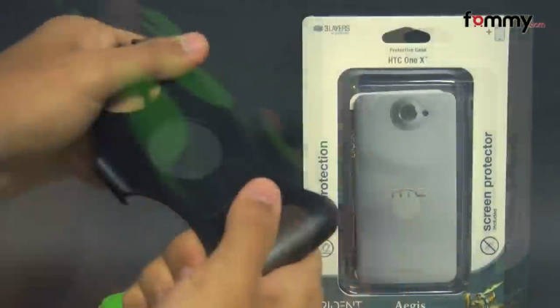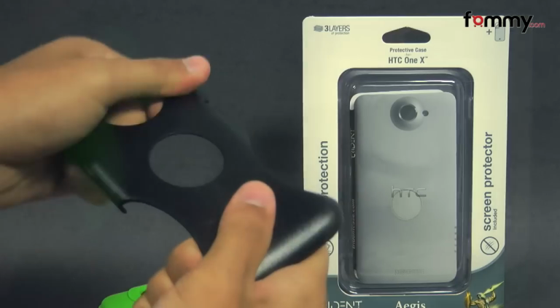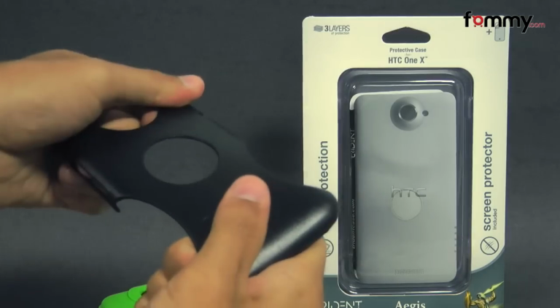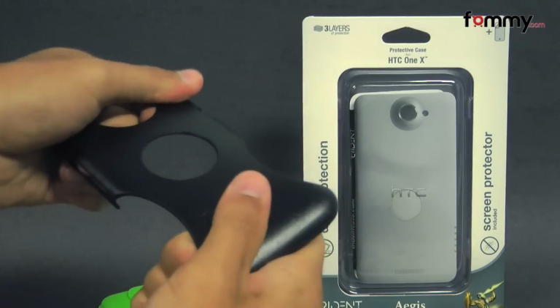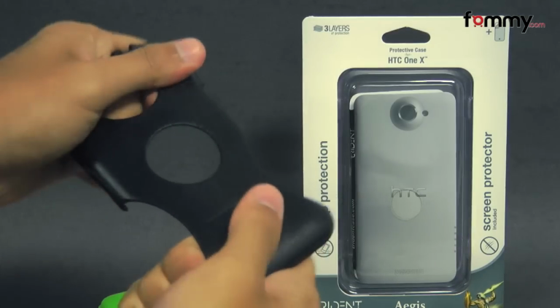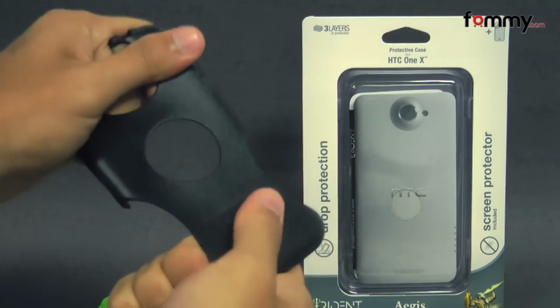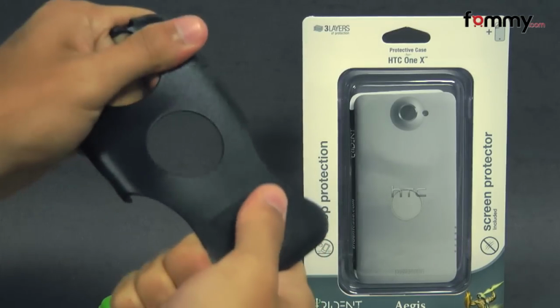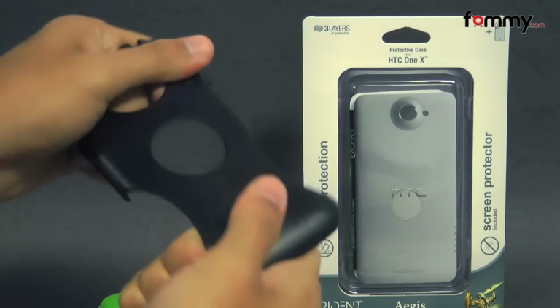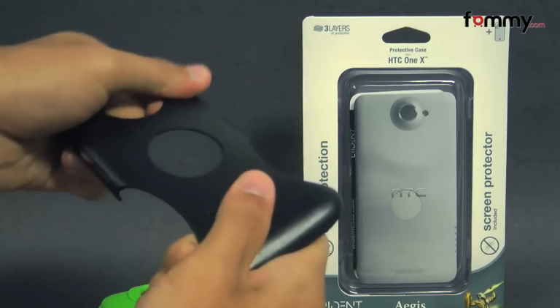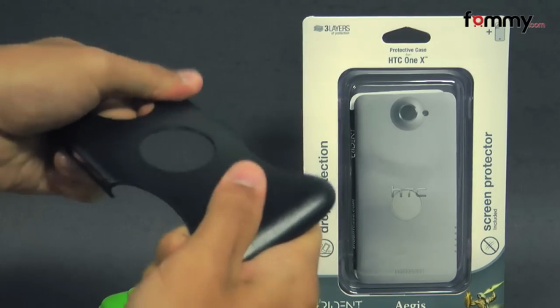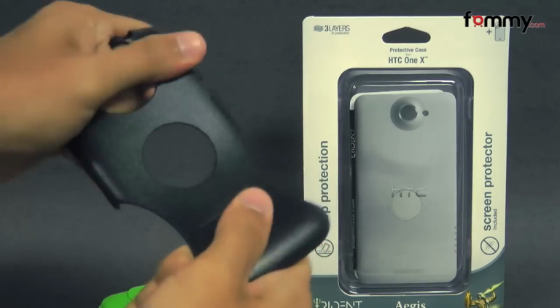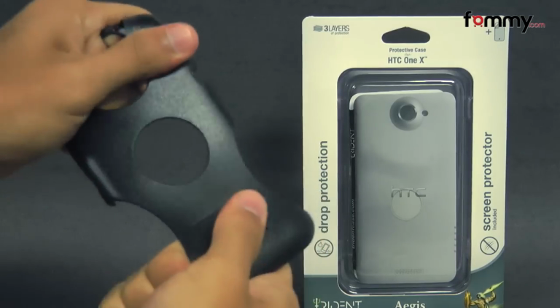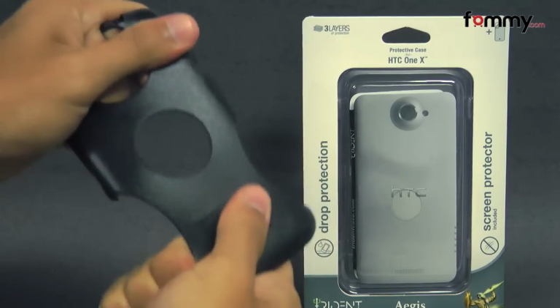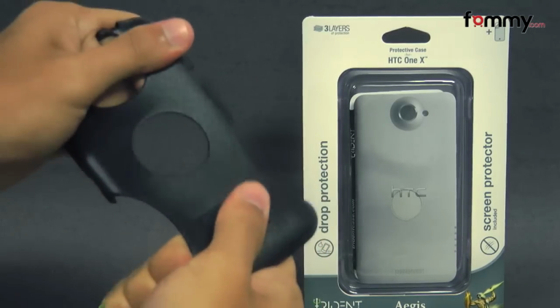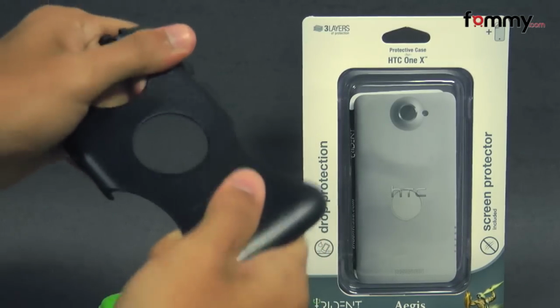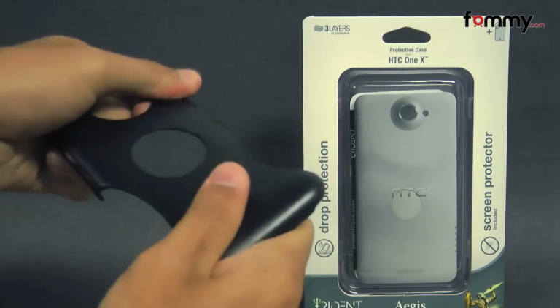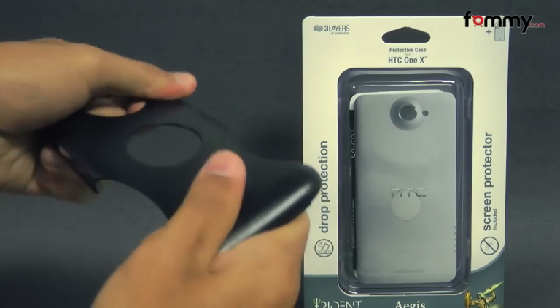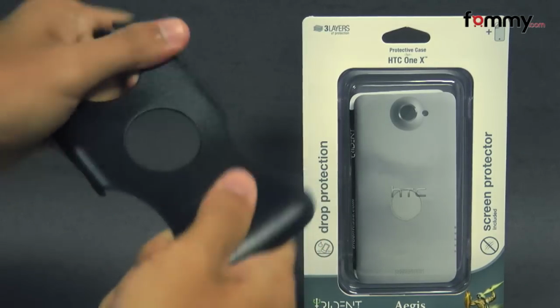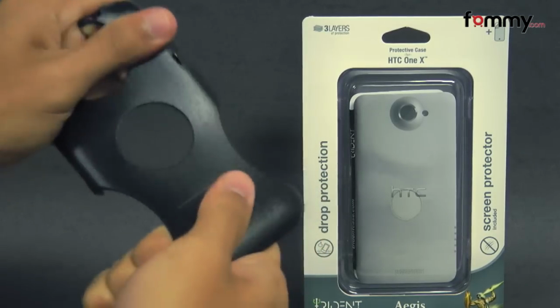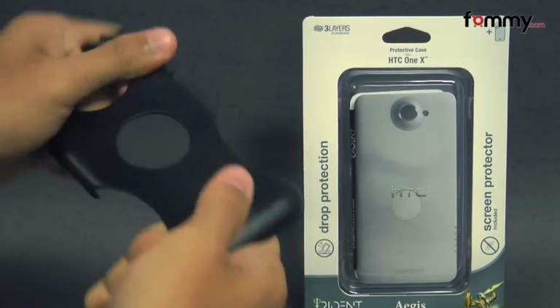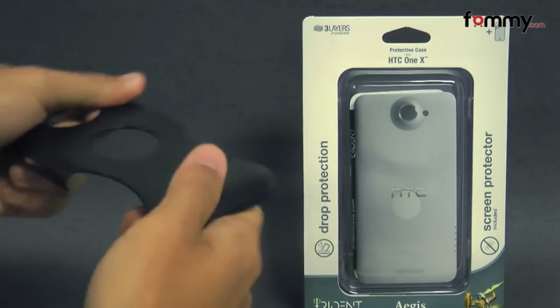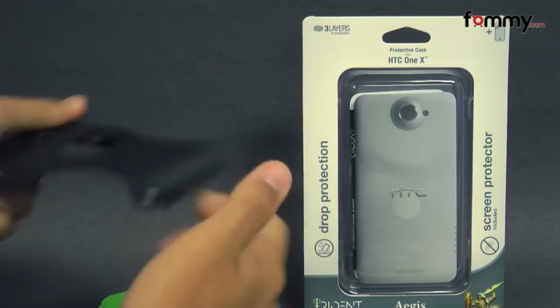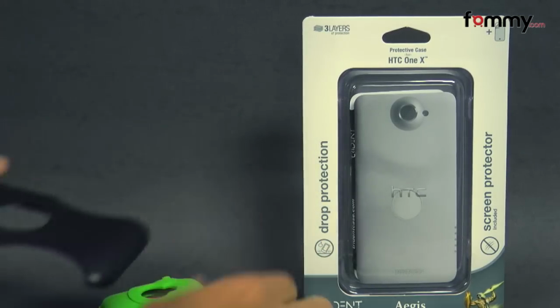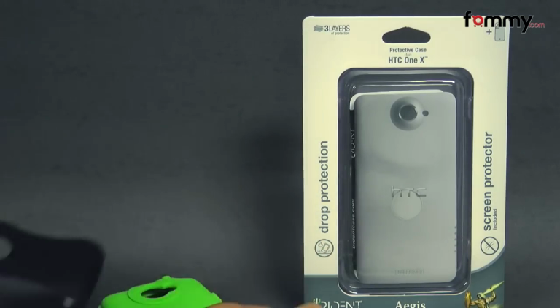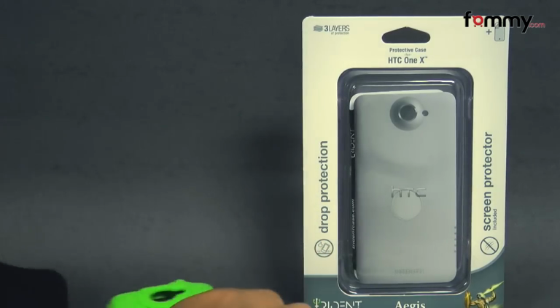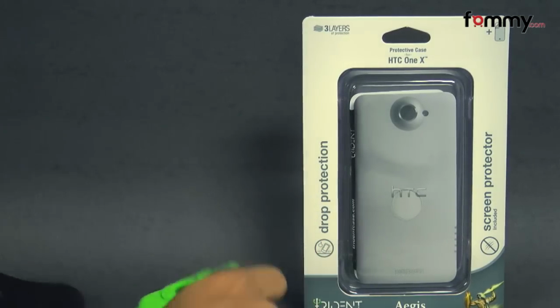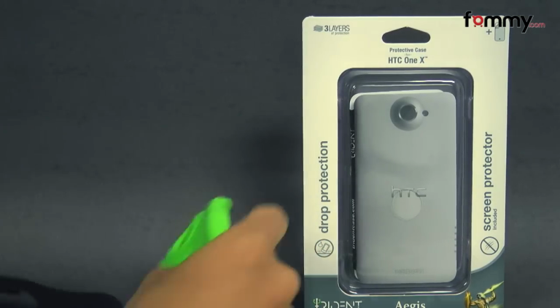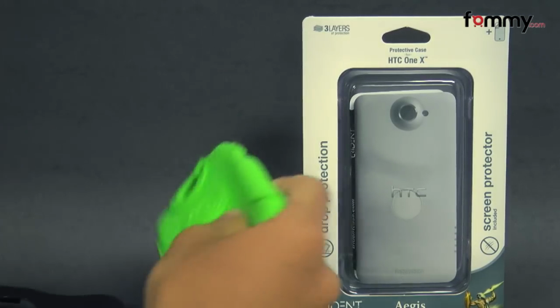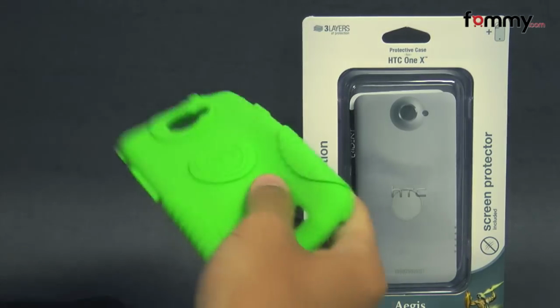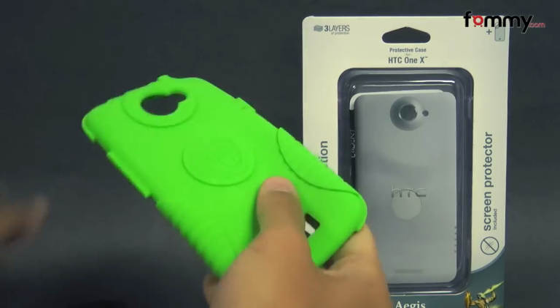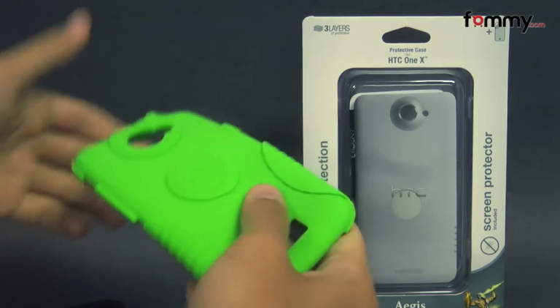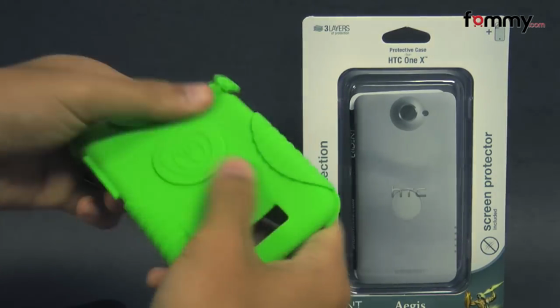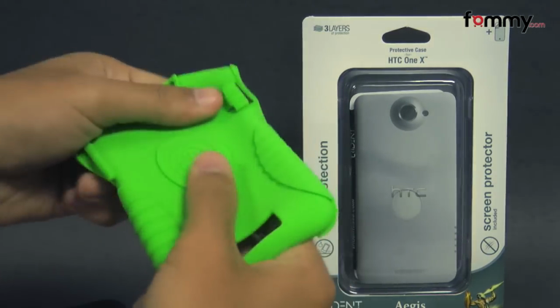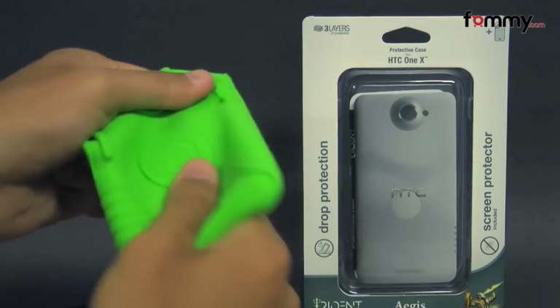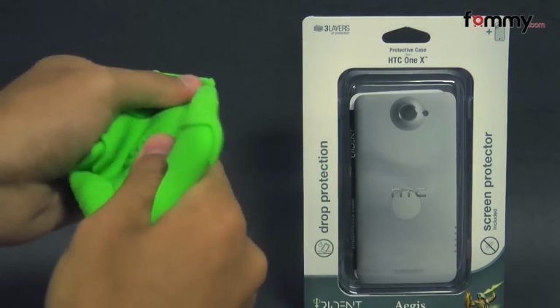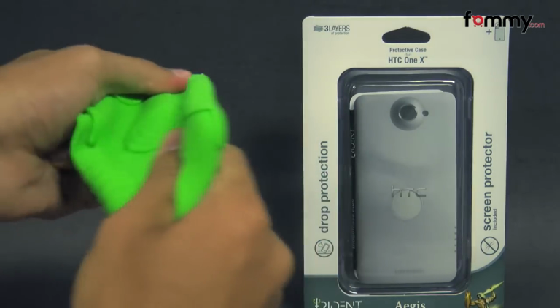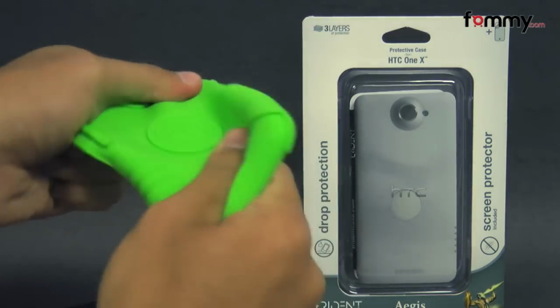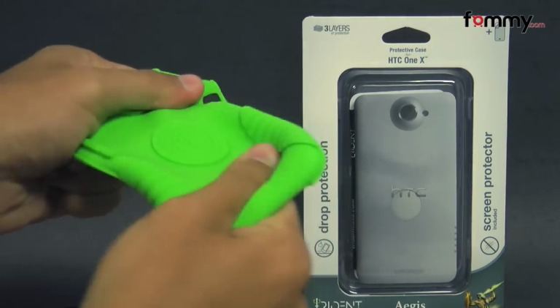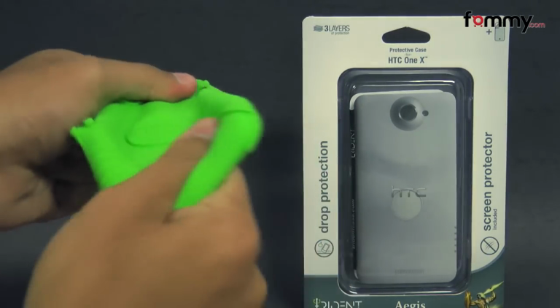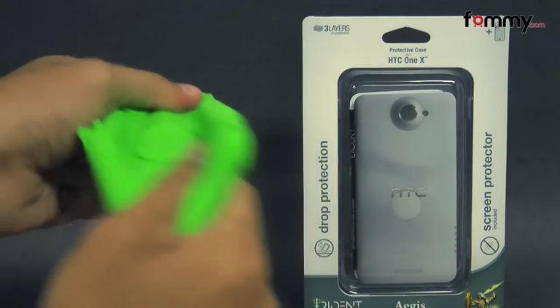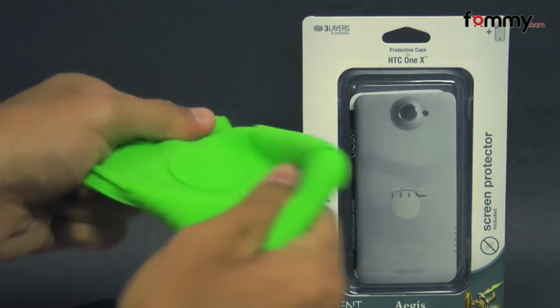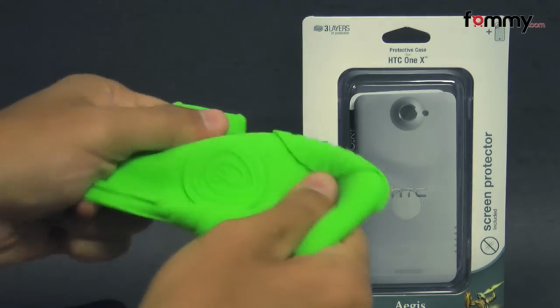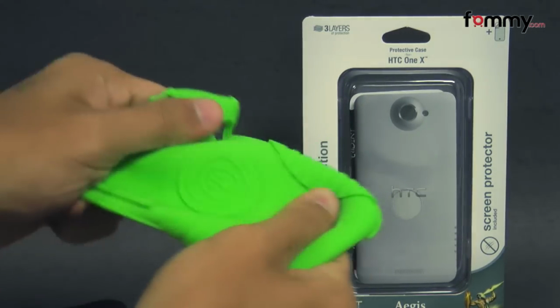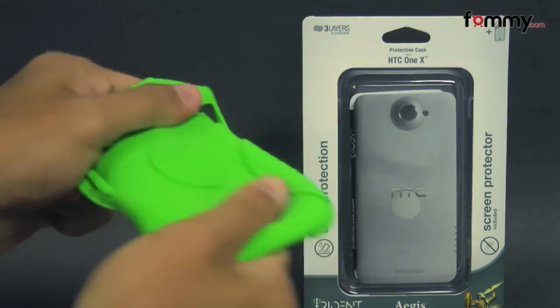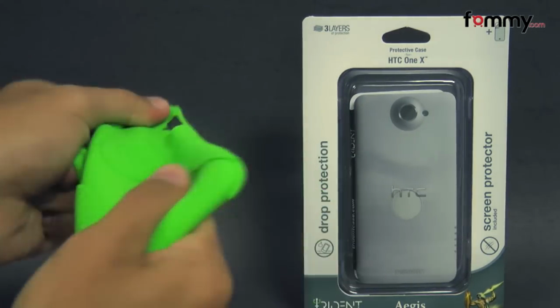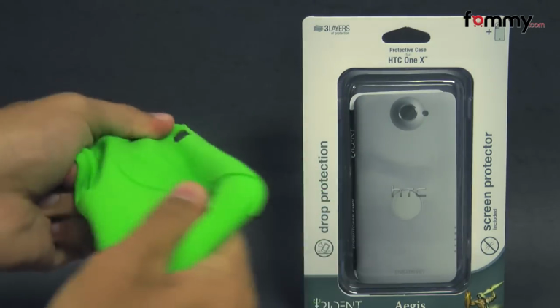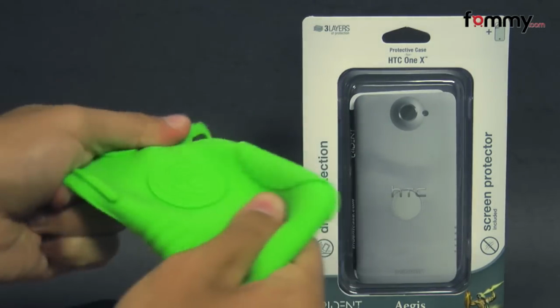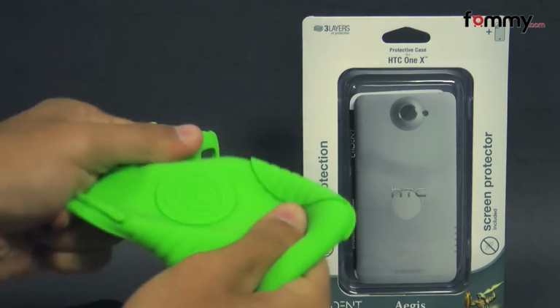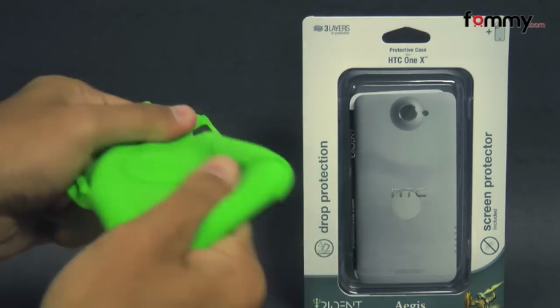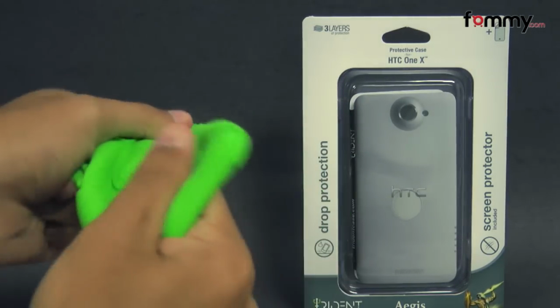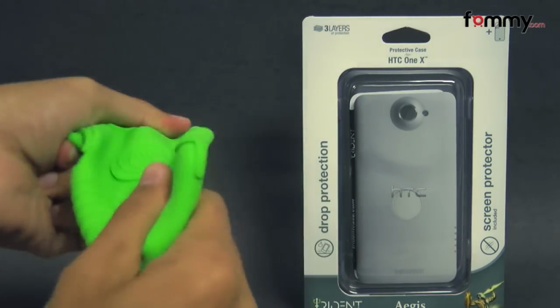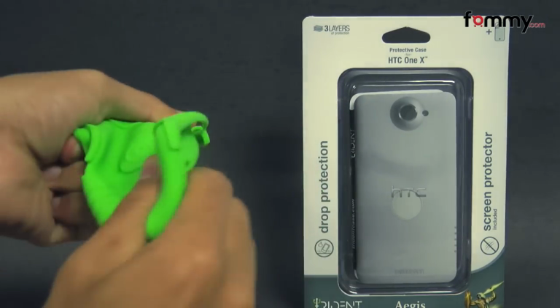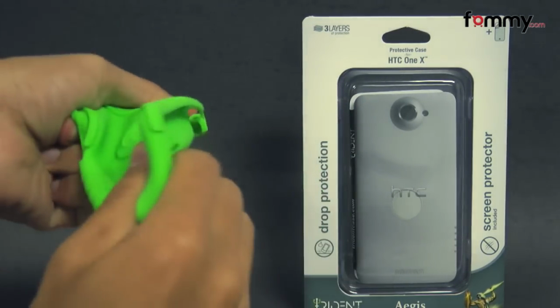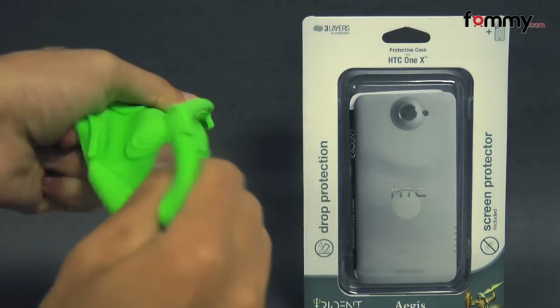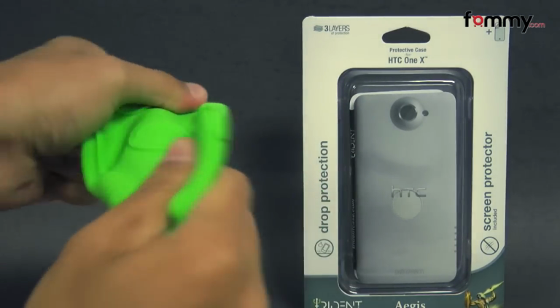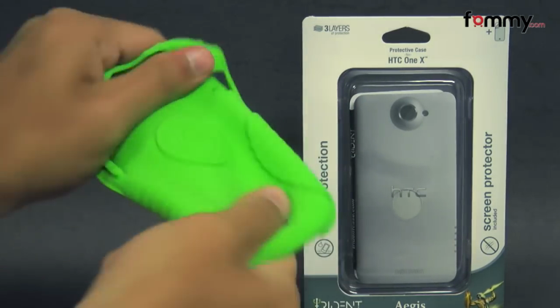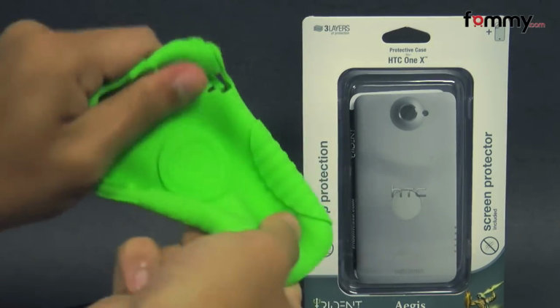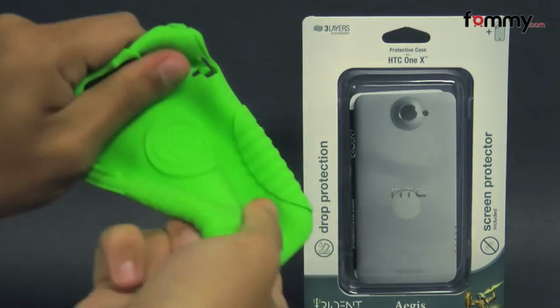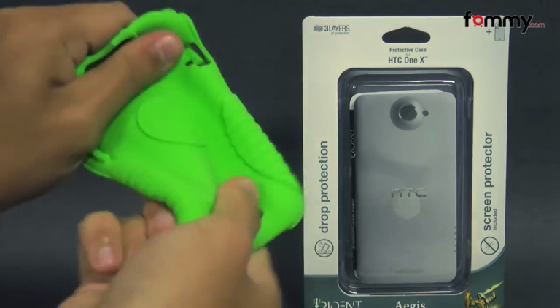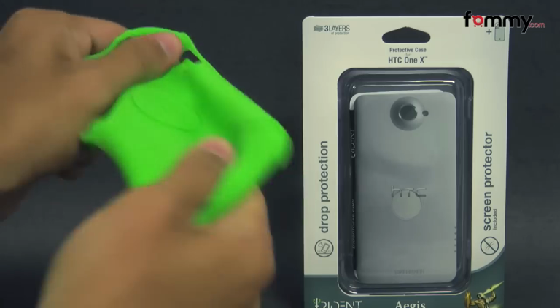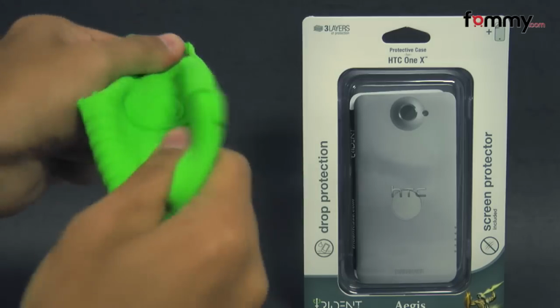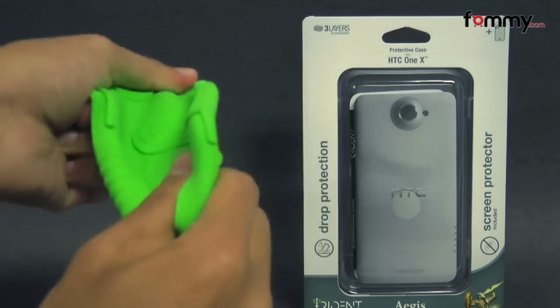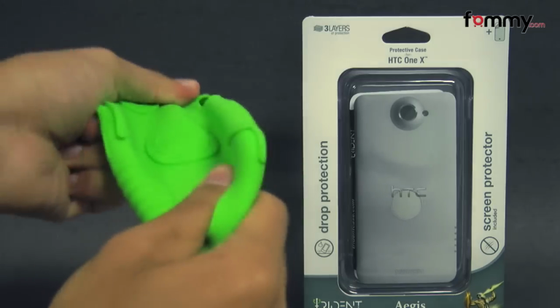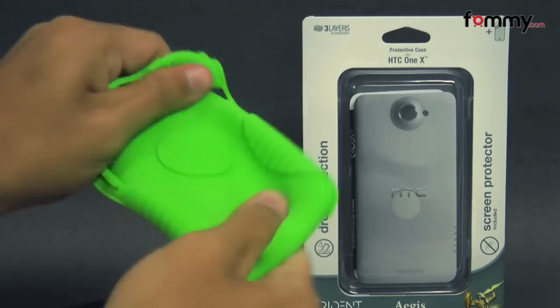The polycarbonate shell feels tough, and the silicone skin is really flexible and soft.